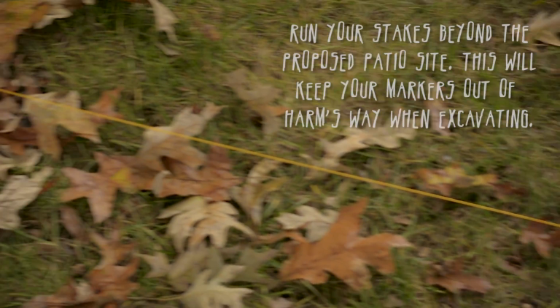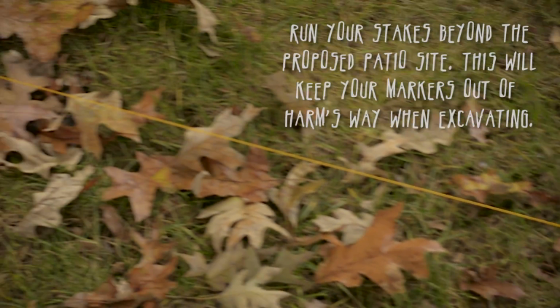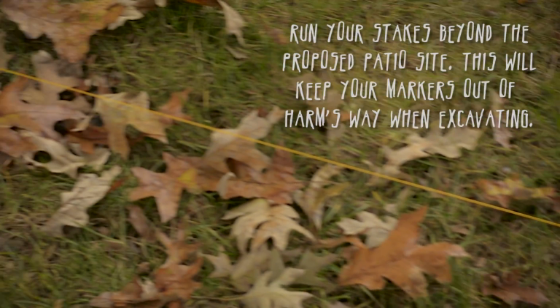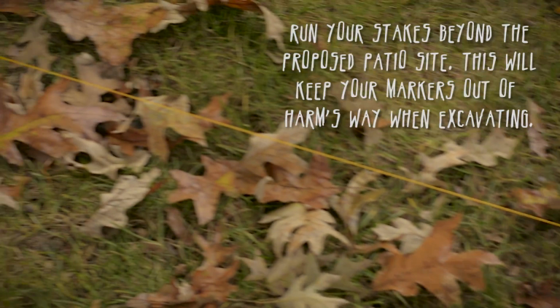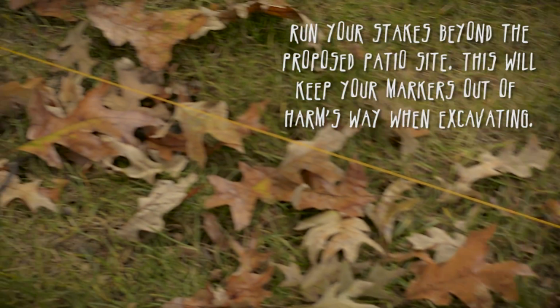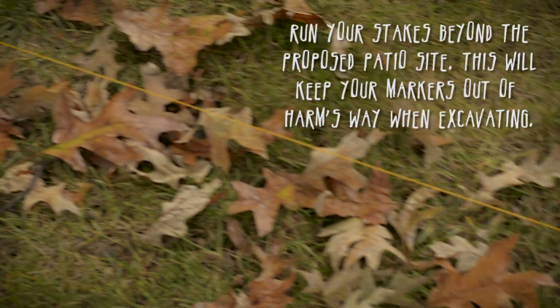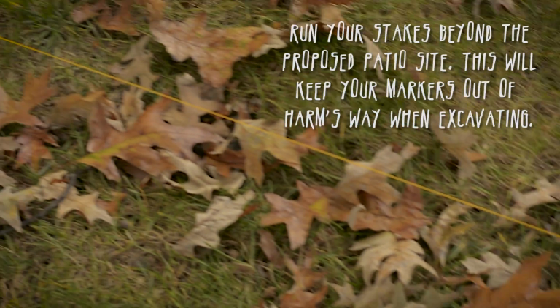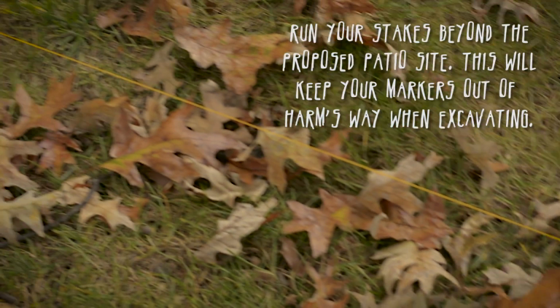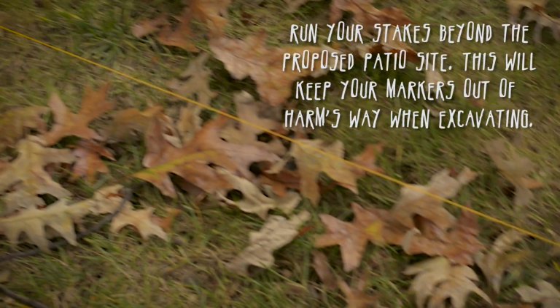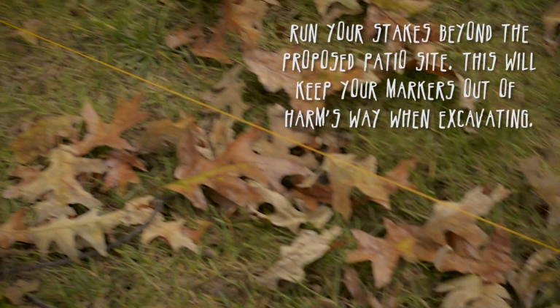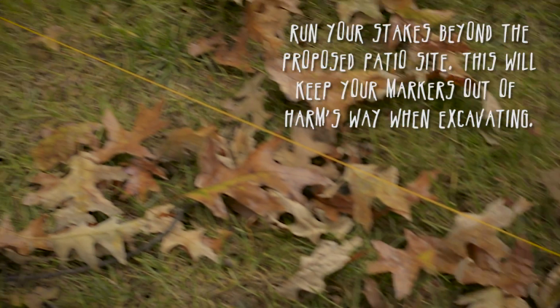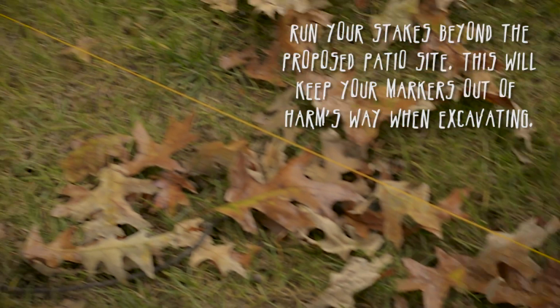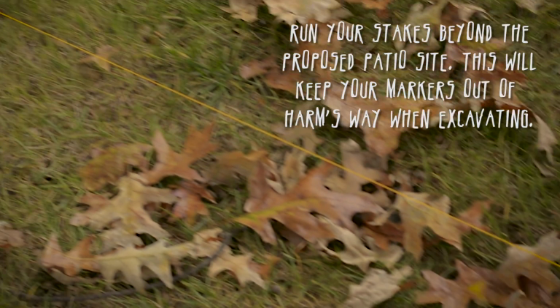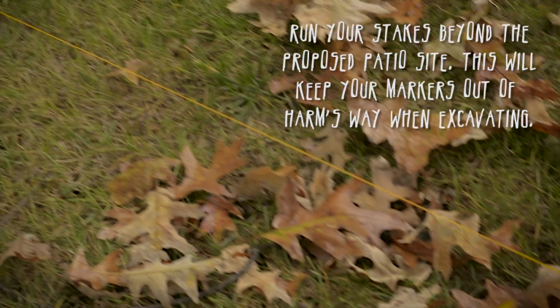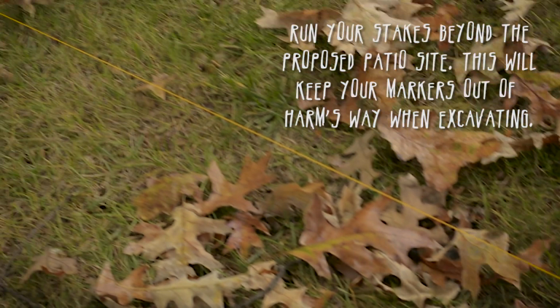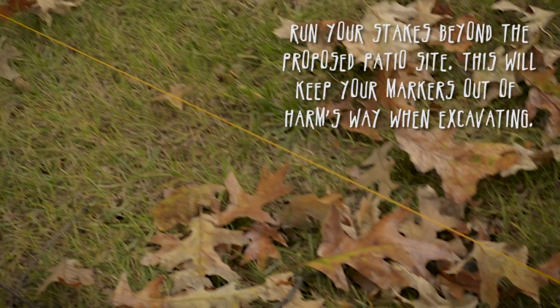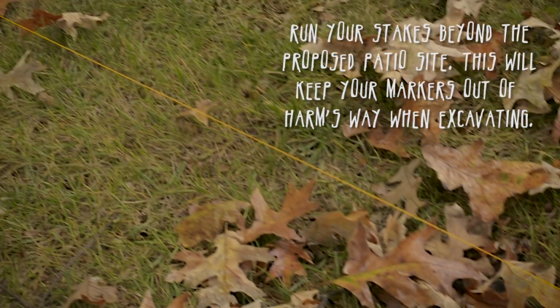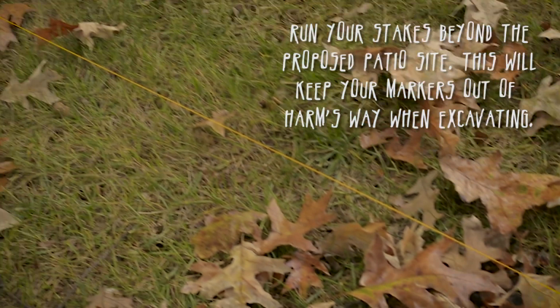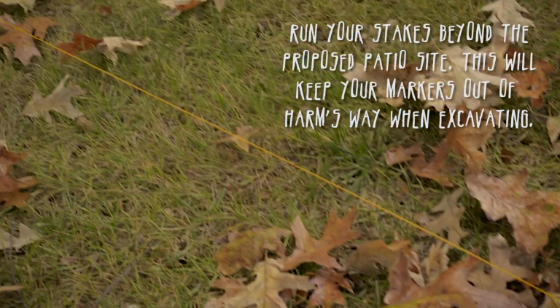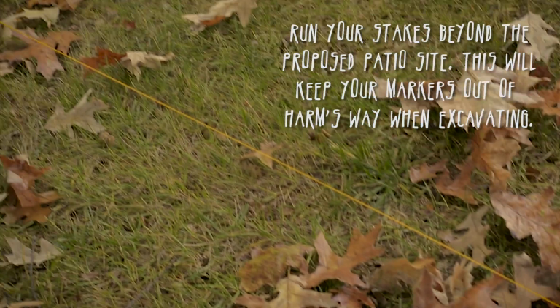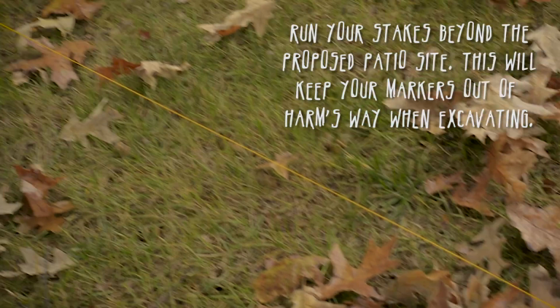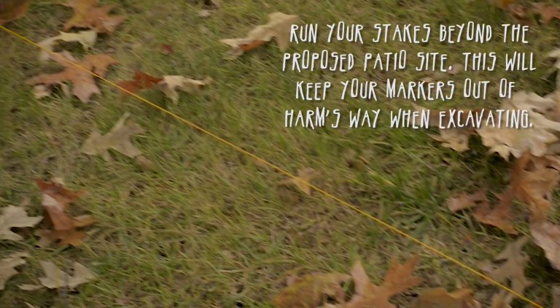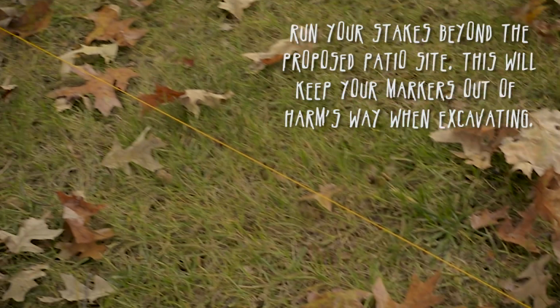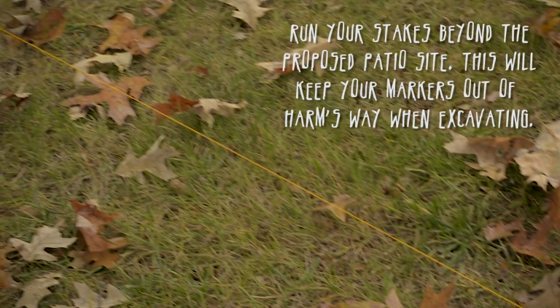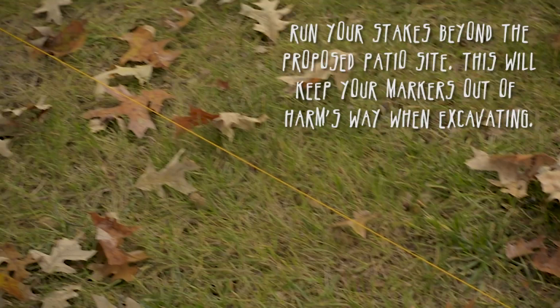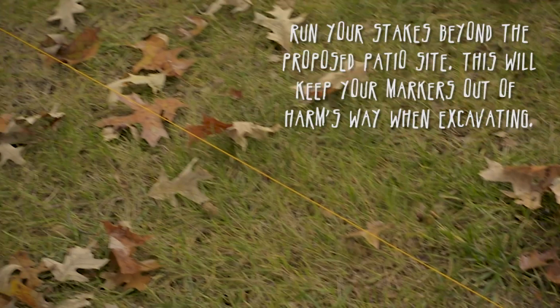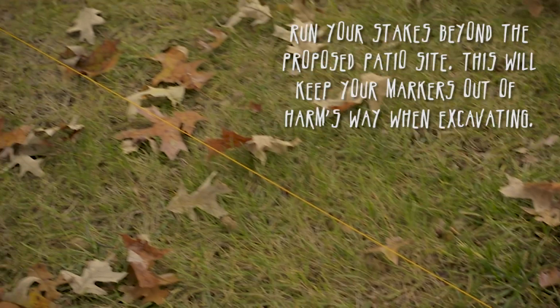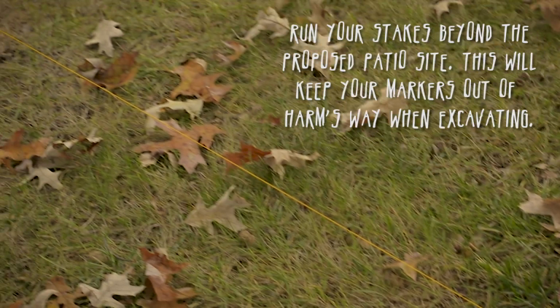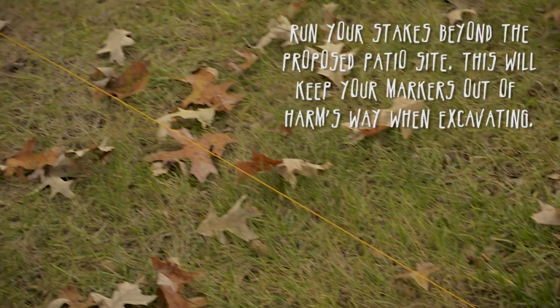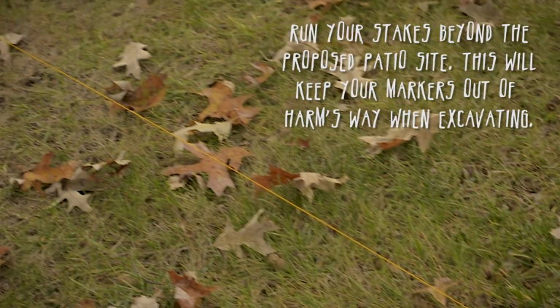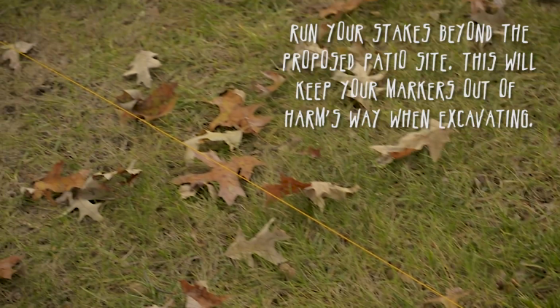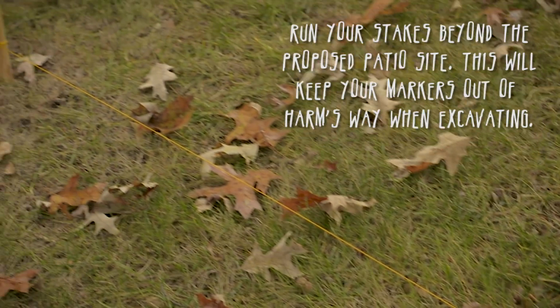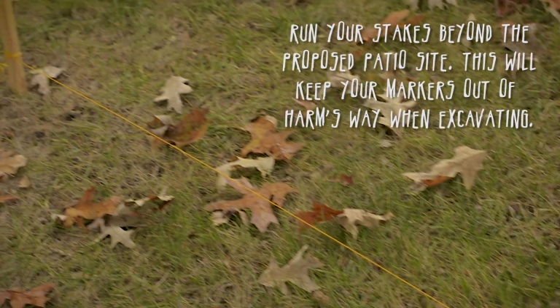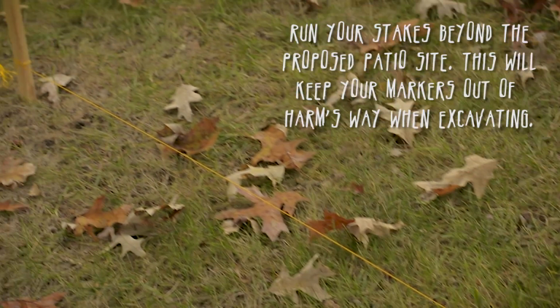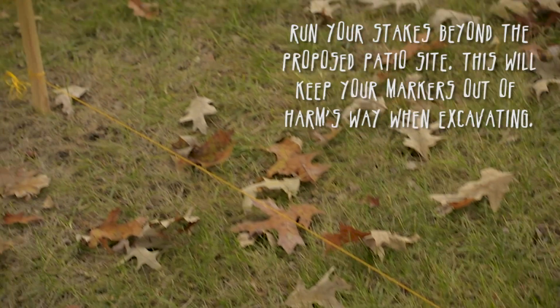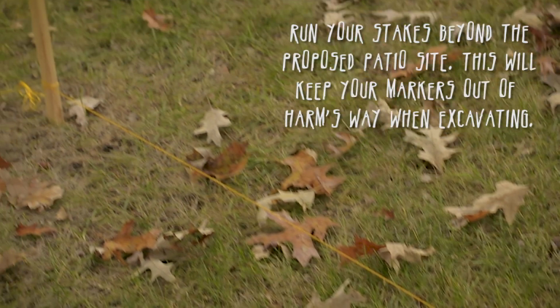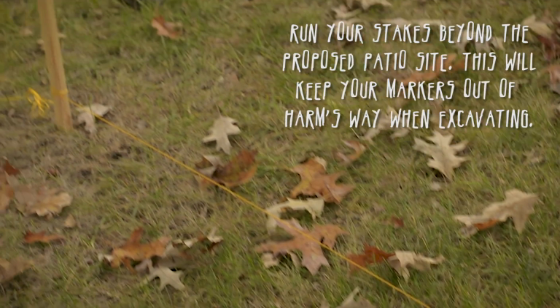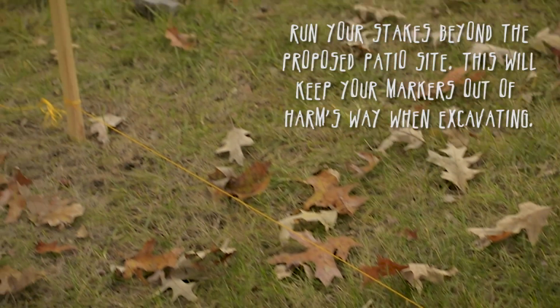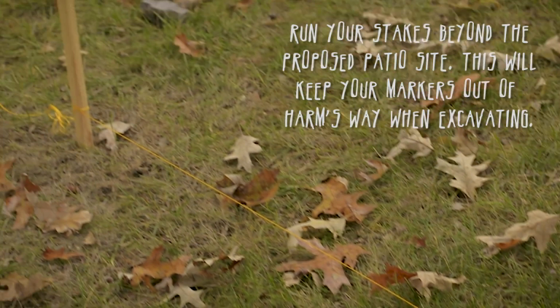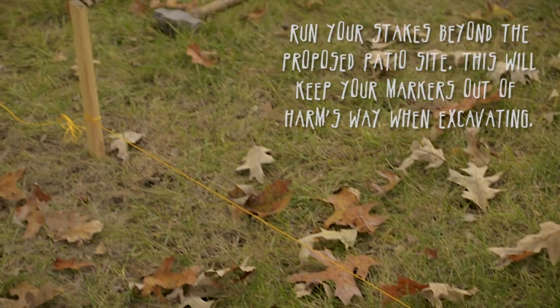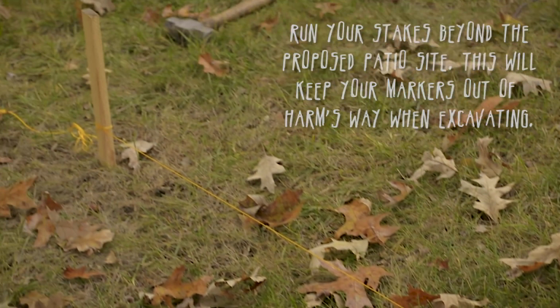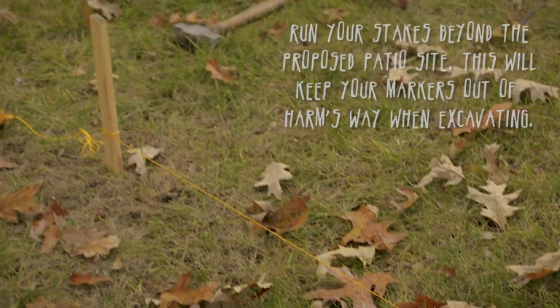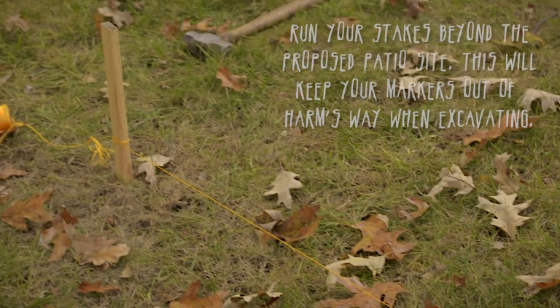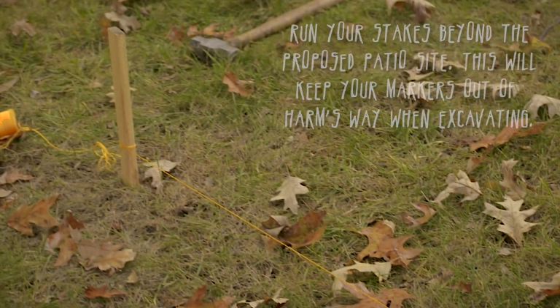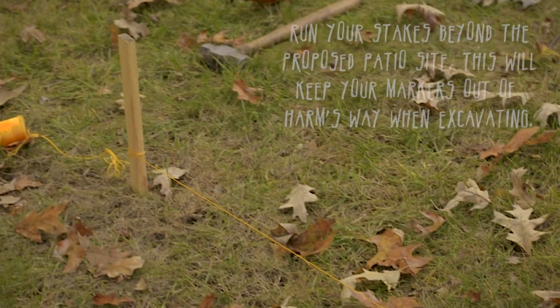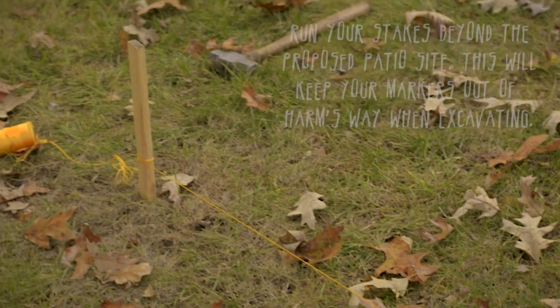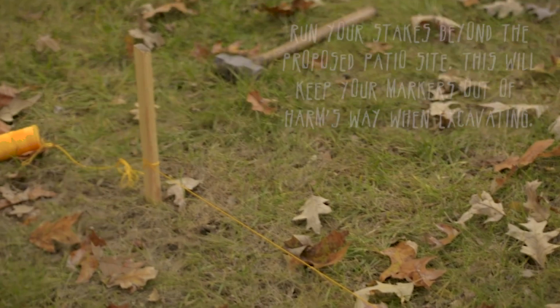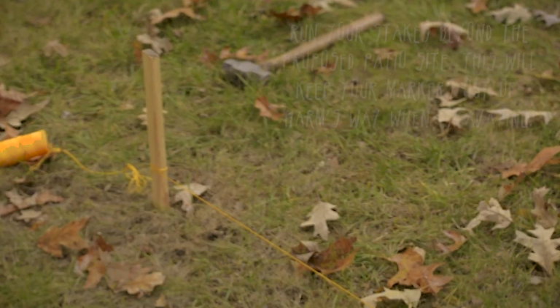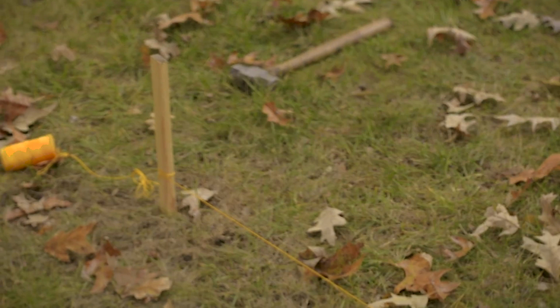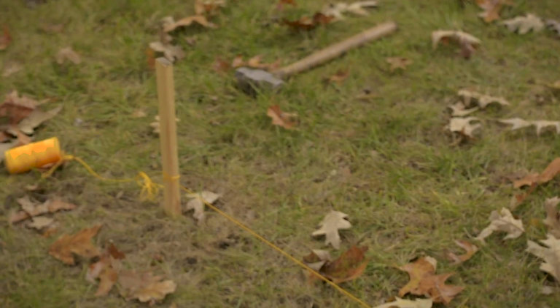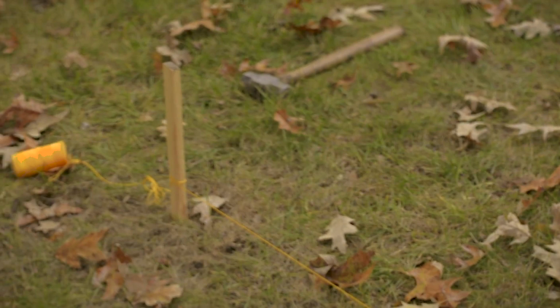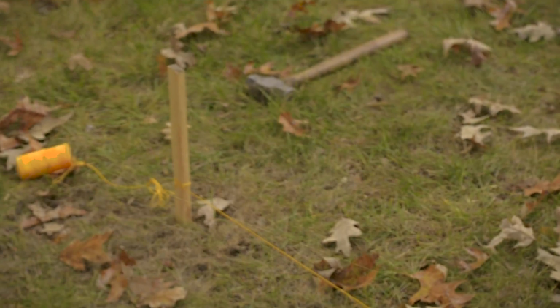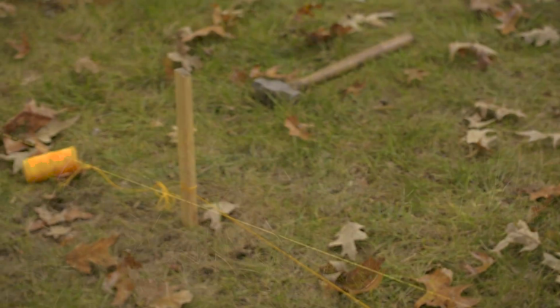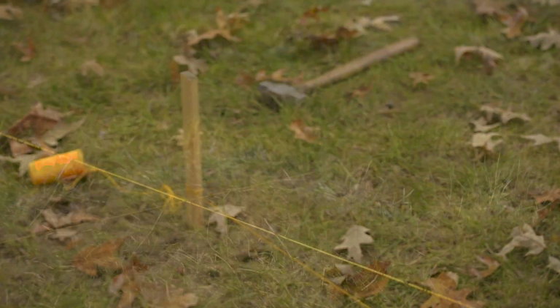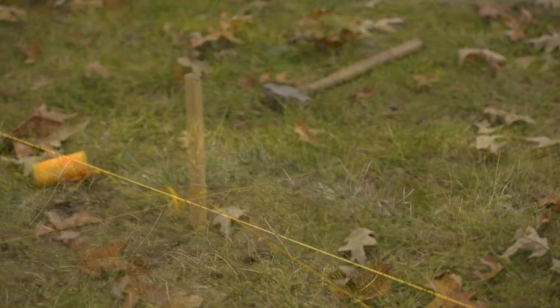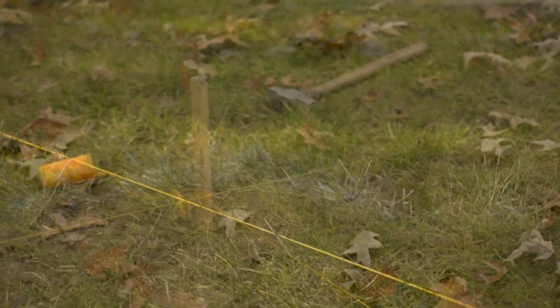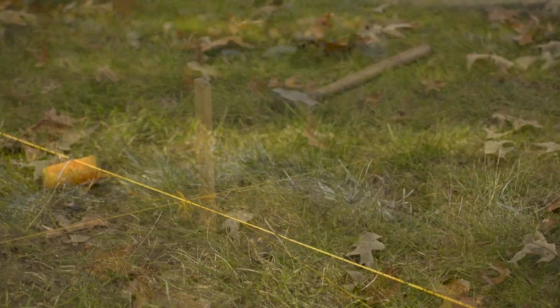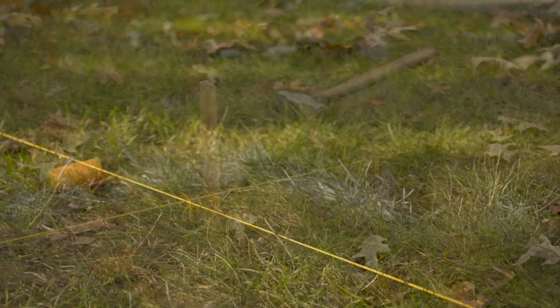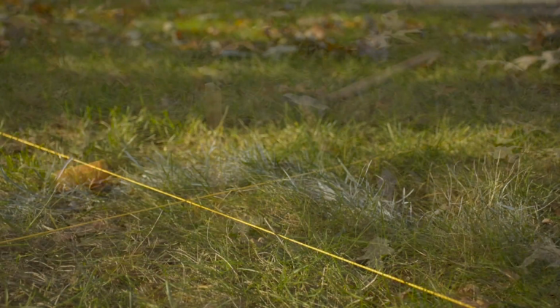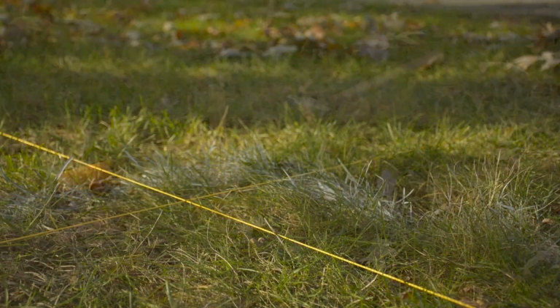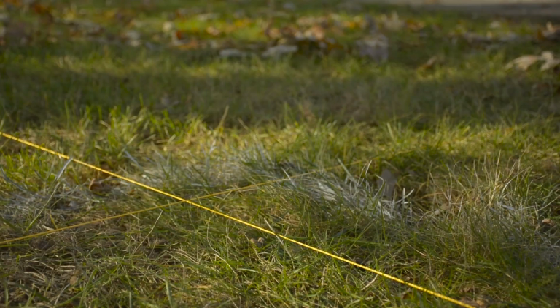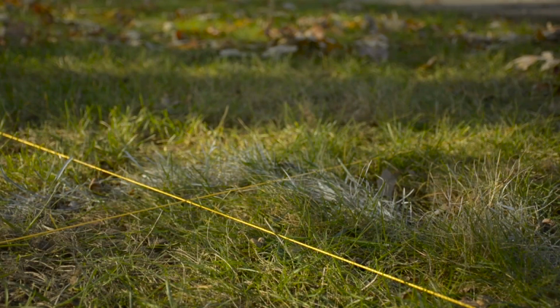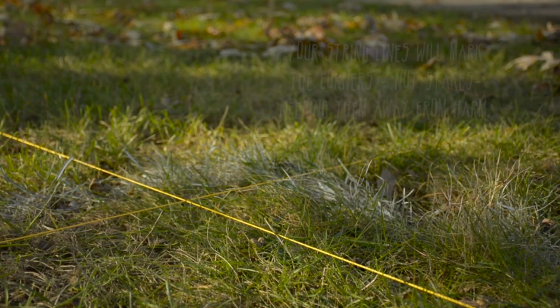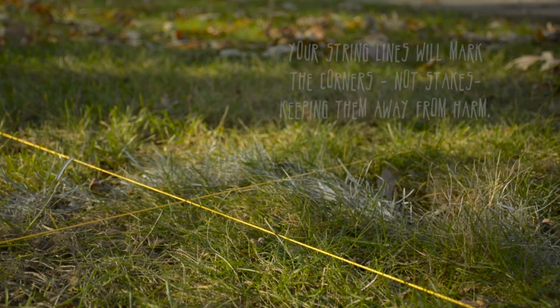Be sure to run your strings beyond your proposed area. By keeping the stakes out of the way, you will be able to restring your site after excavation.